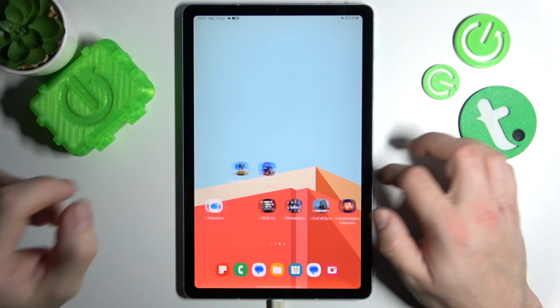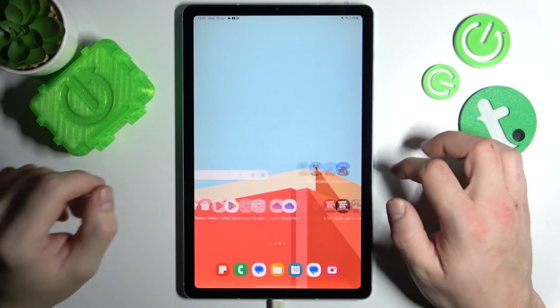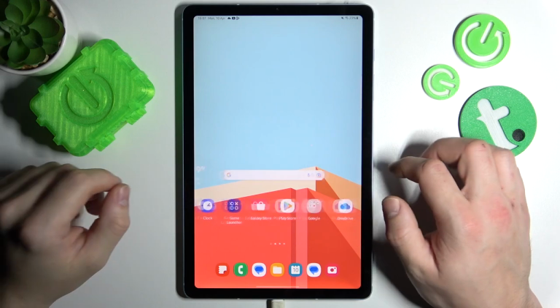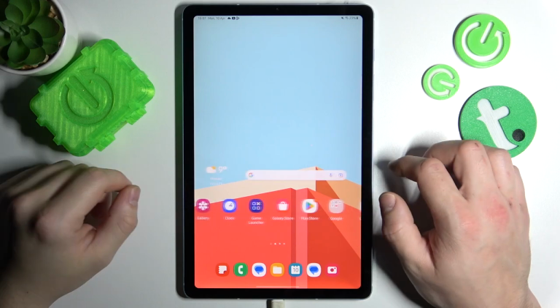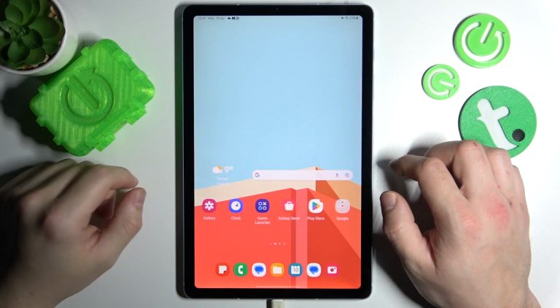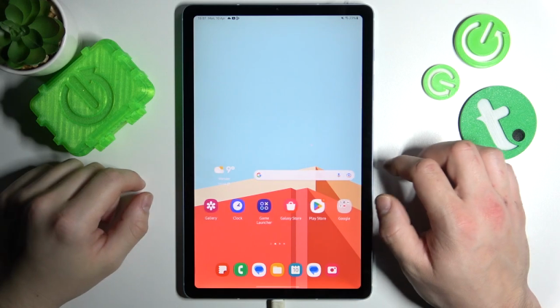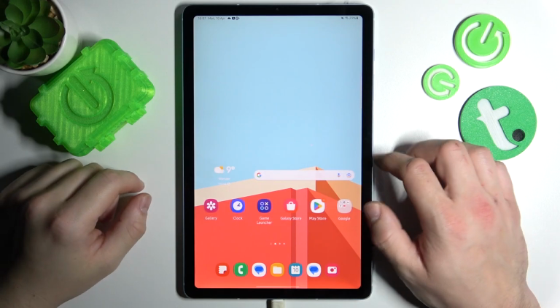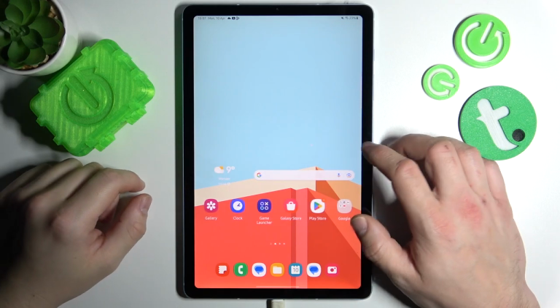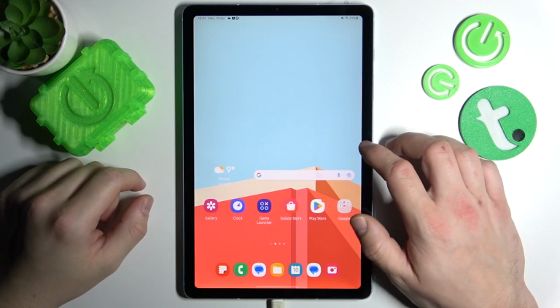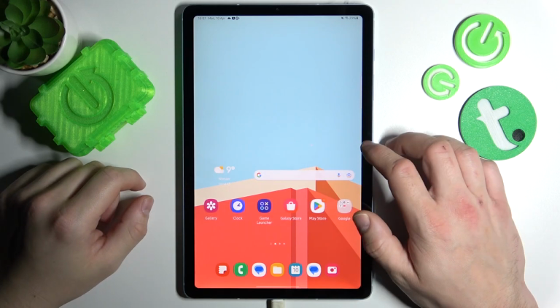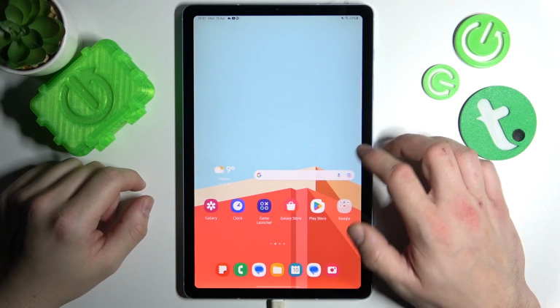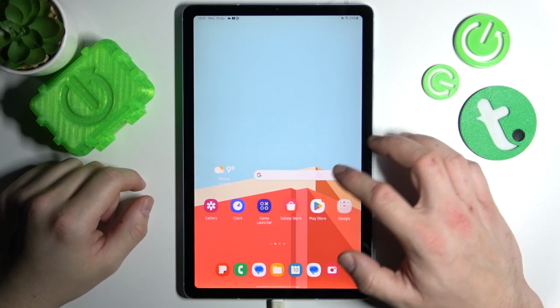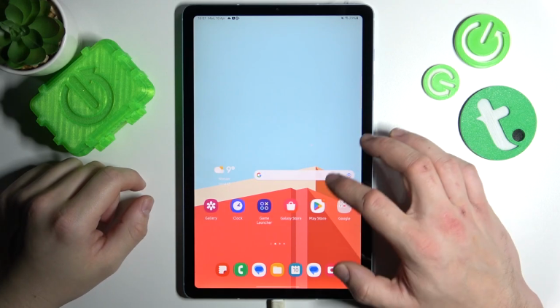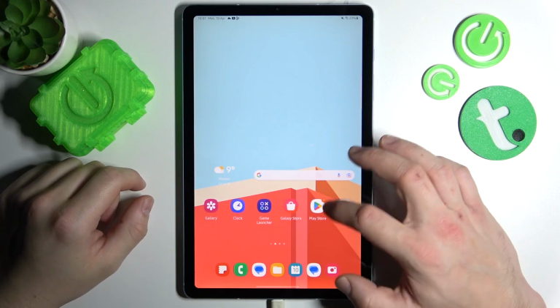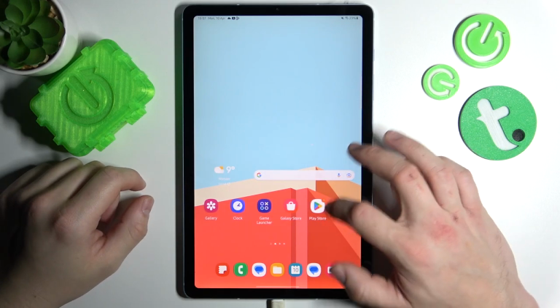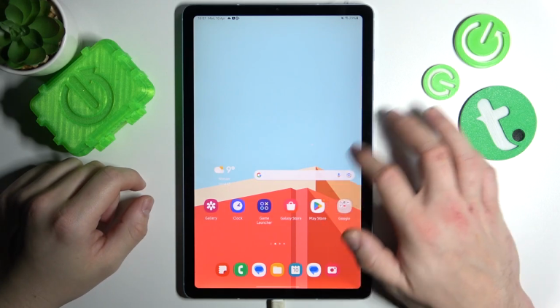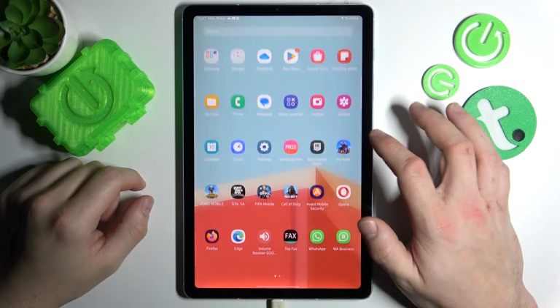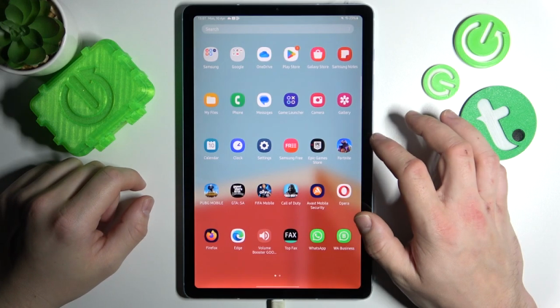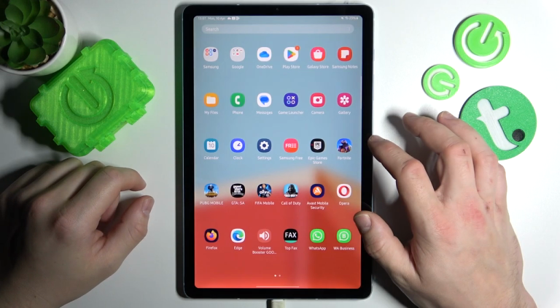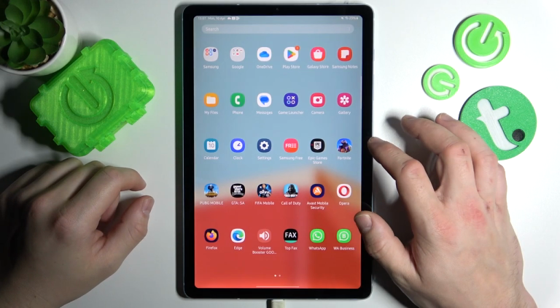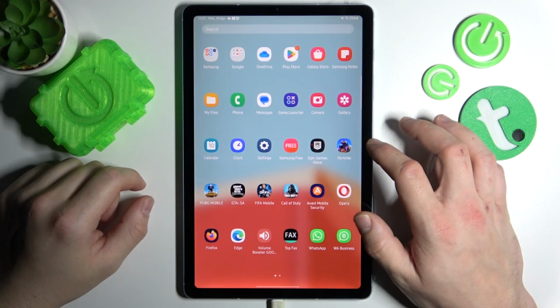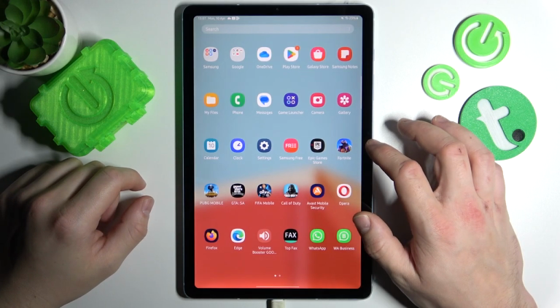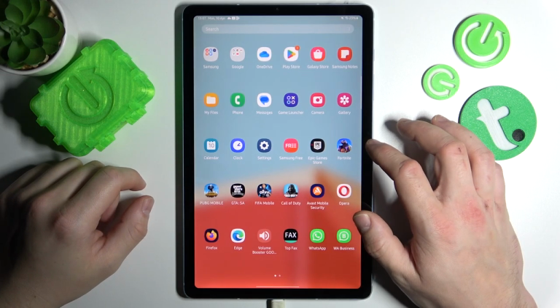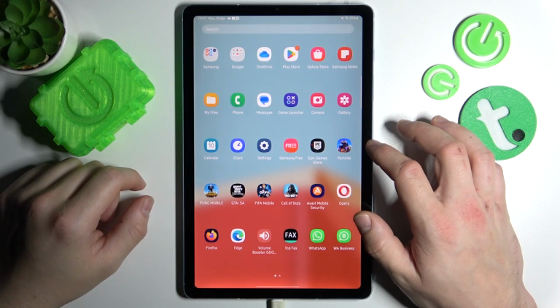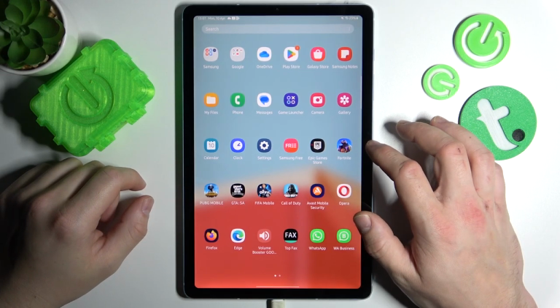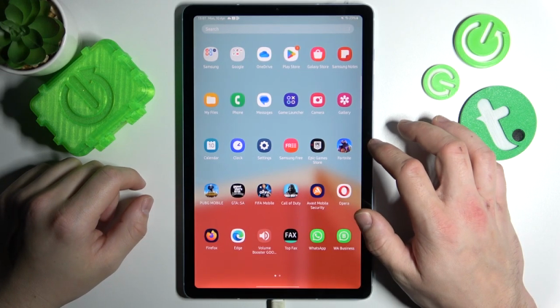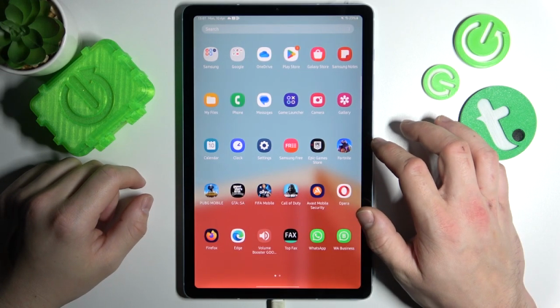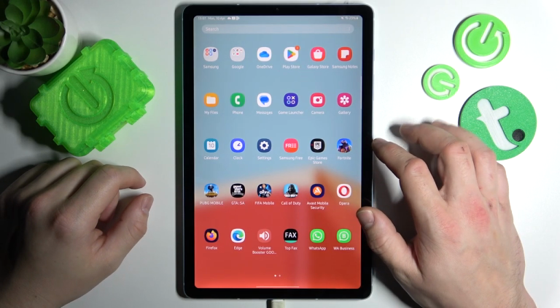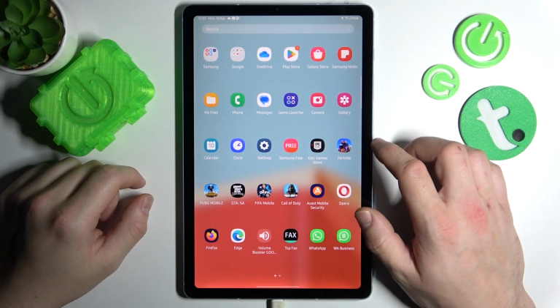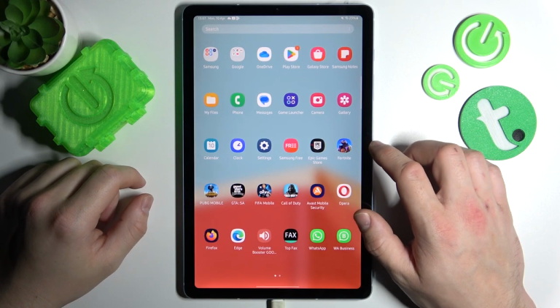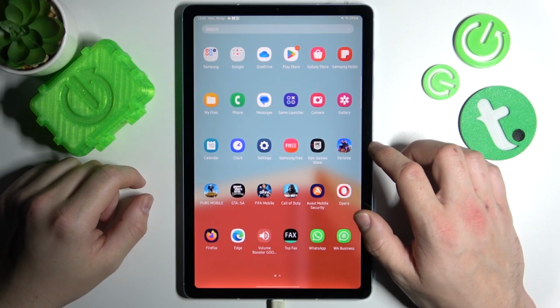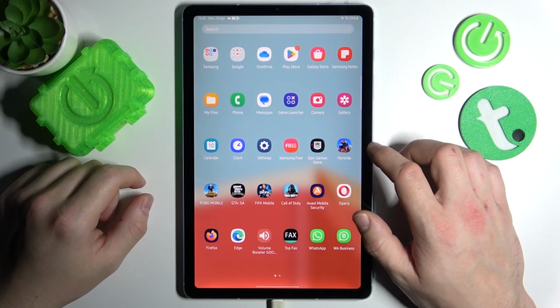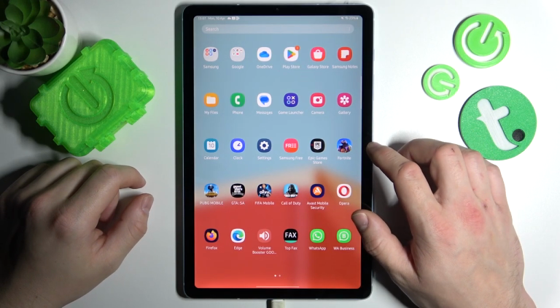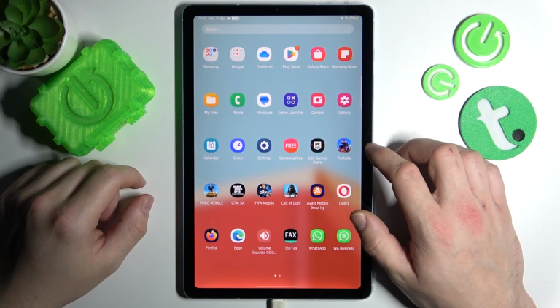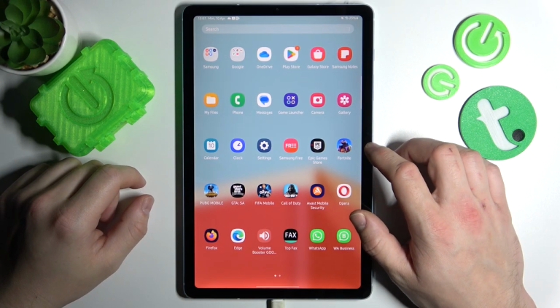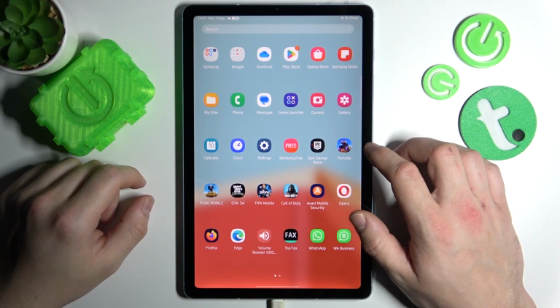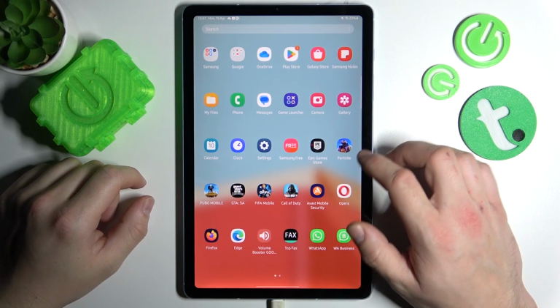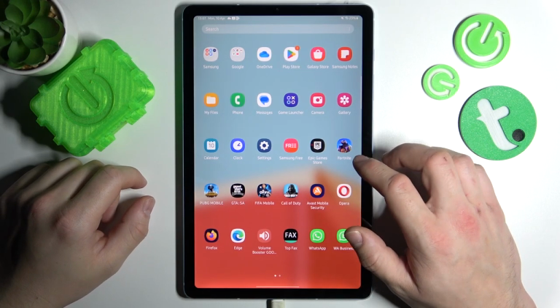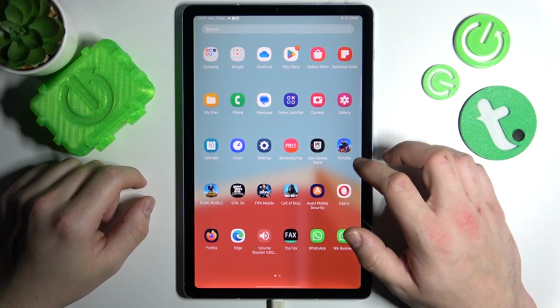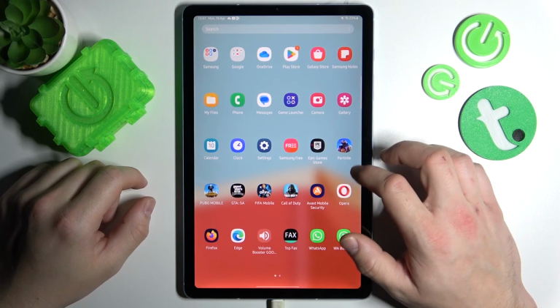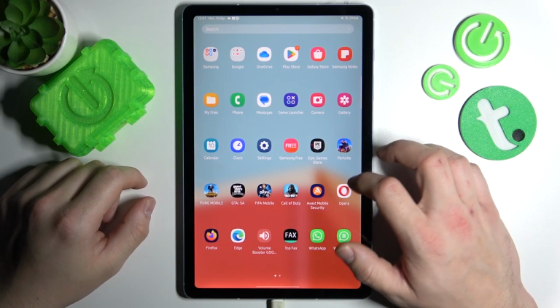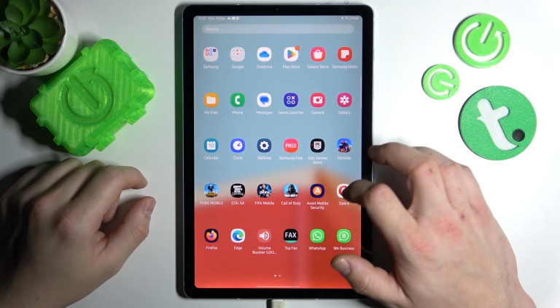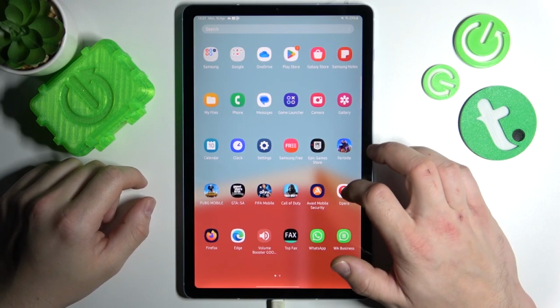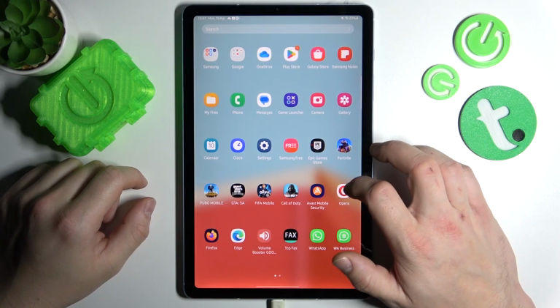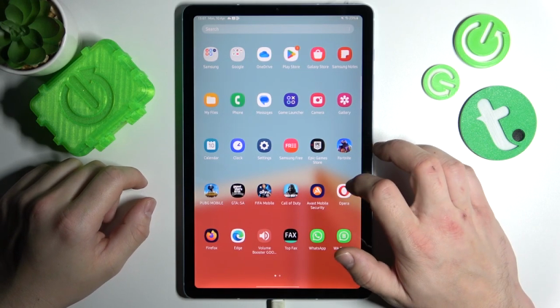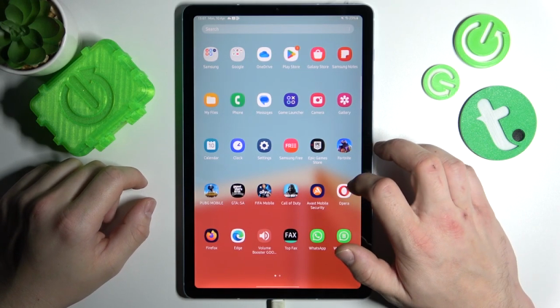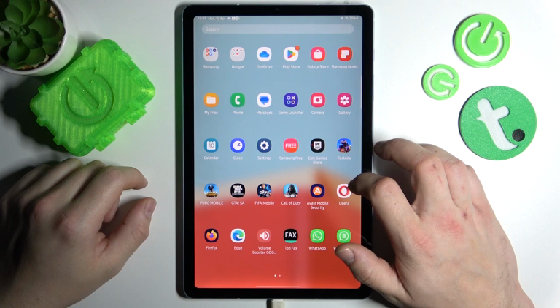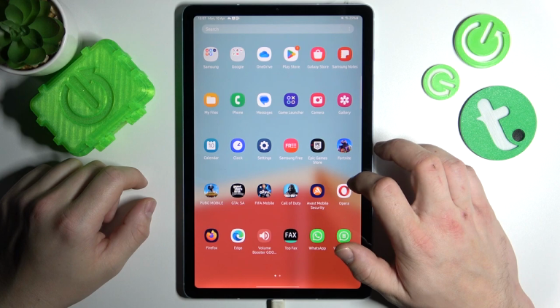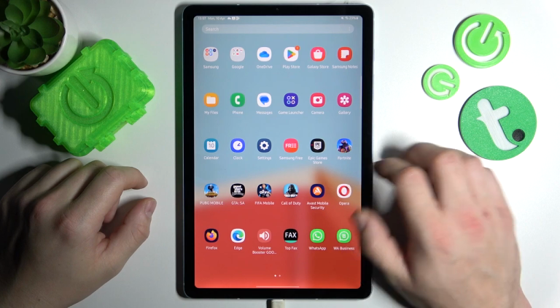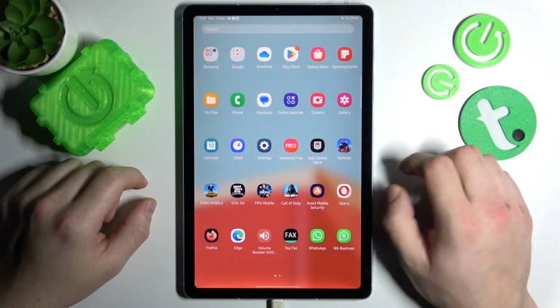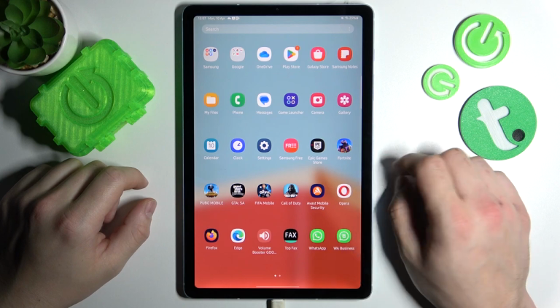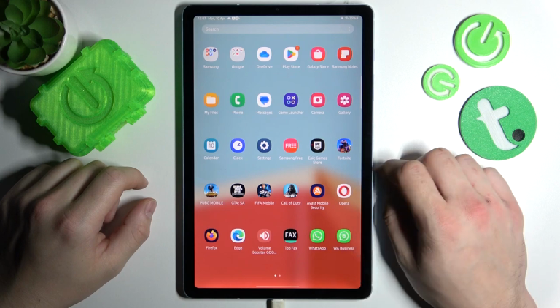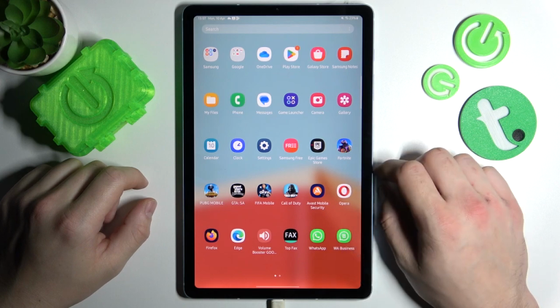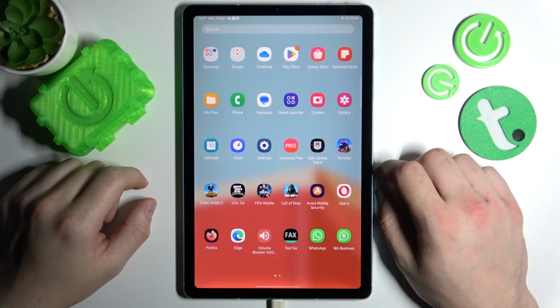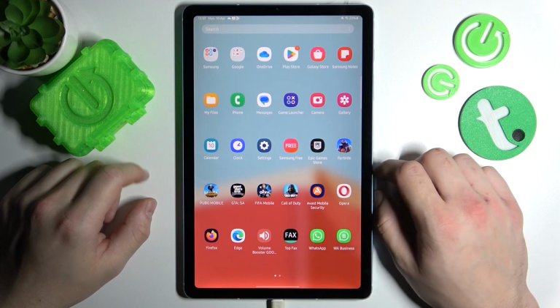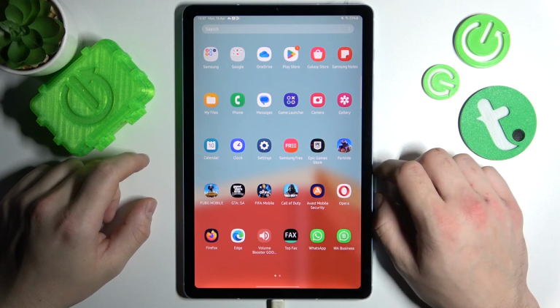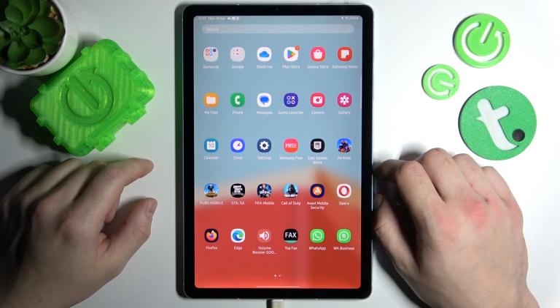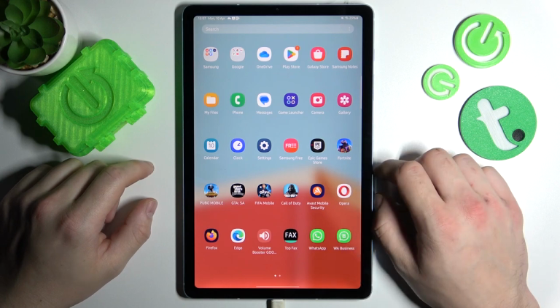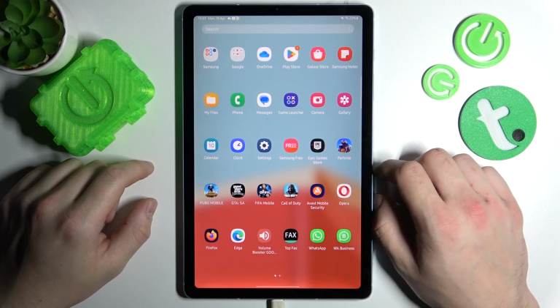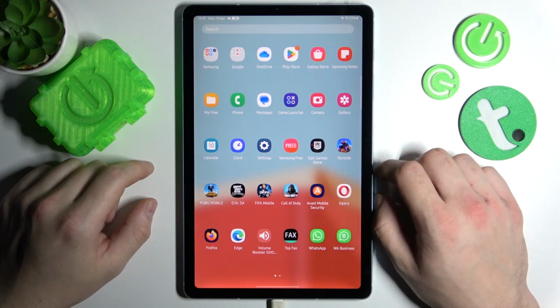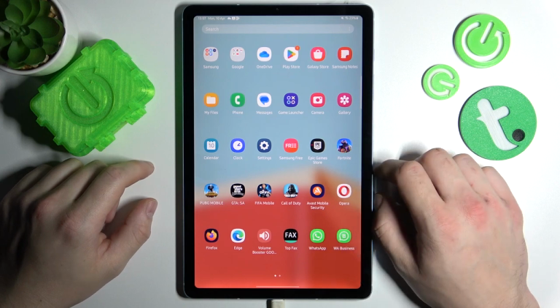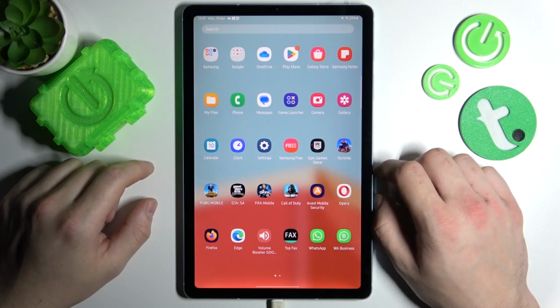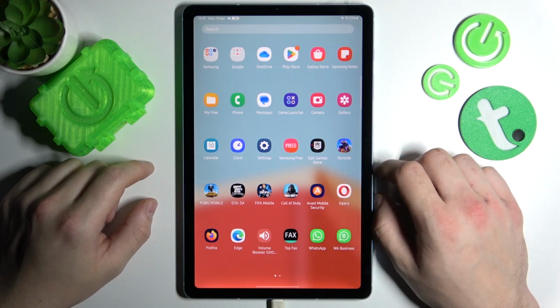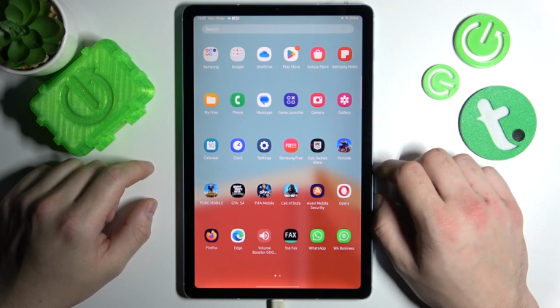Hello, in front of me I've got Samsung Galaxy Tab S6 Lite. In this video I'll show you how to change alarm sound.